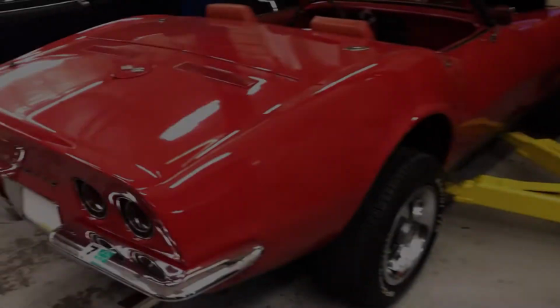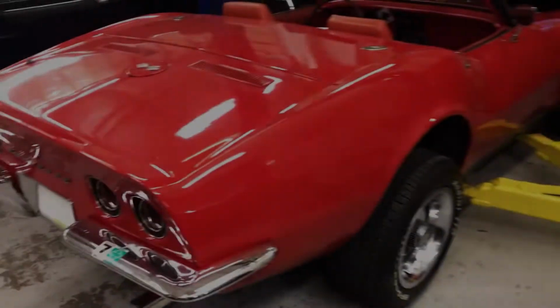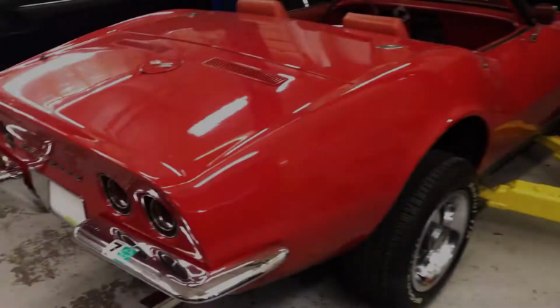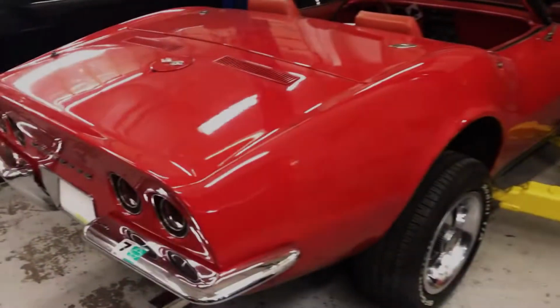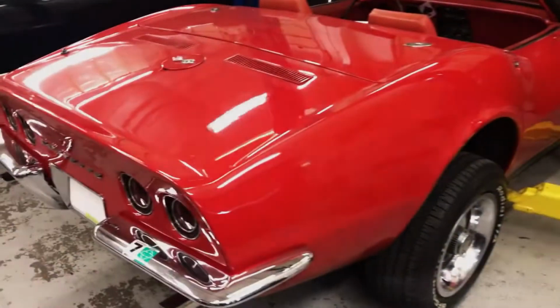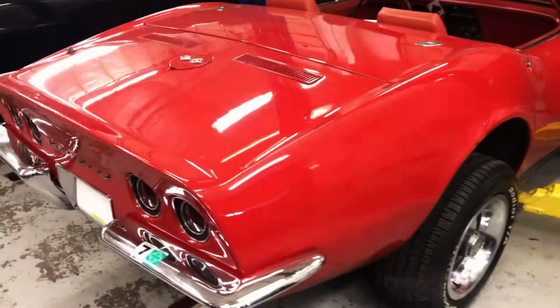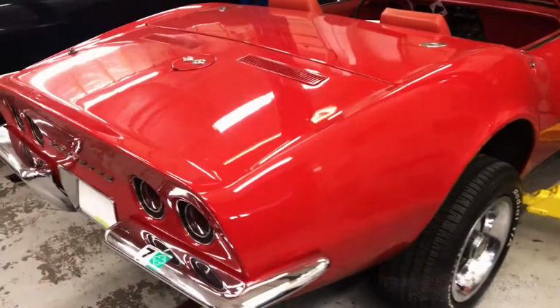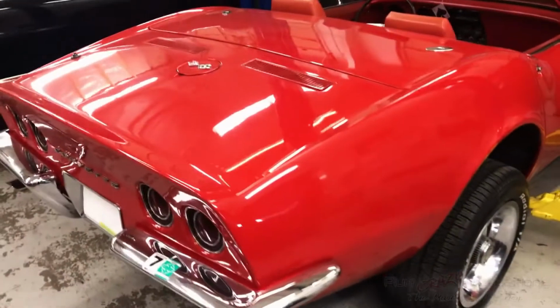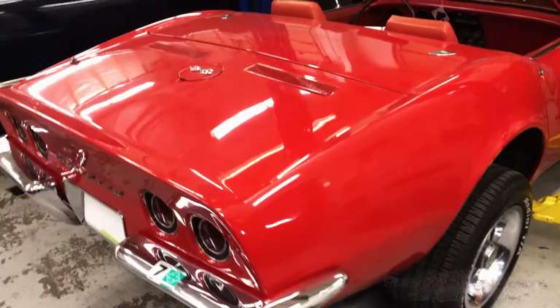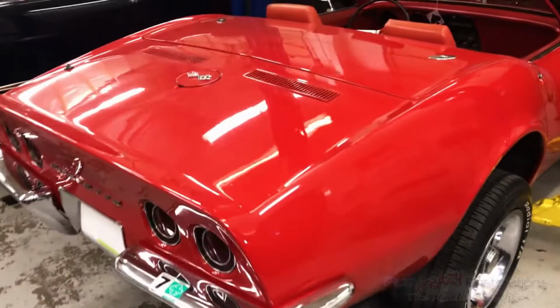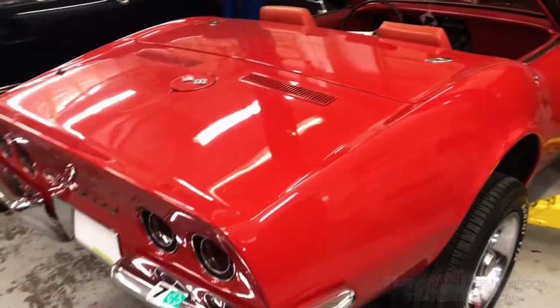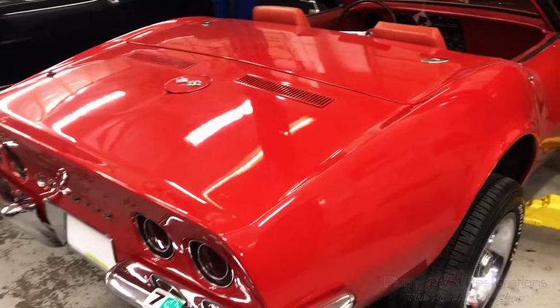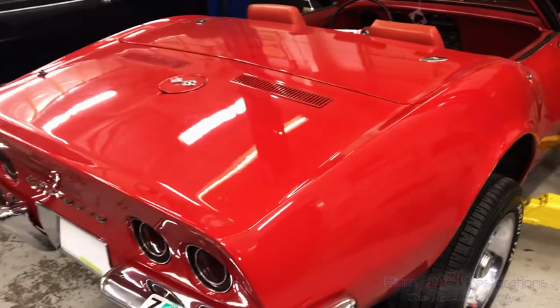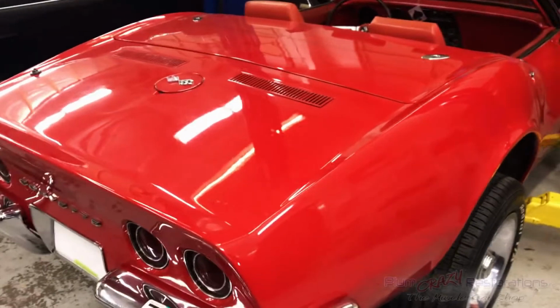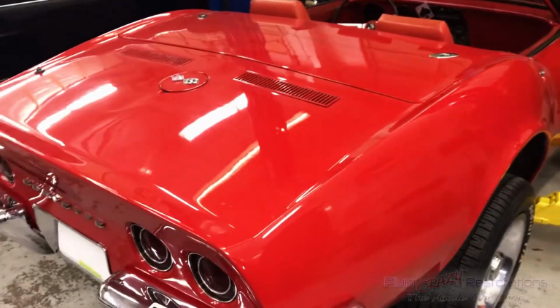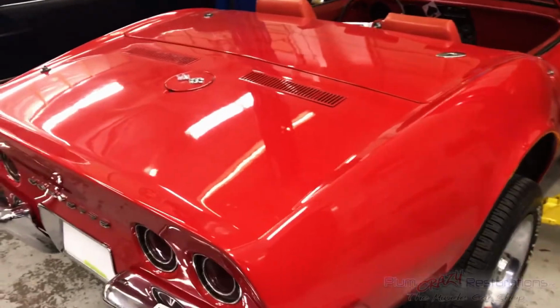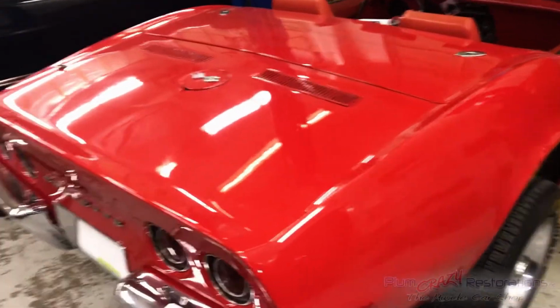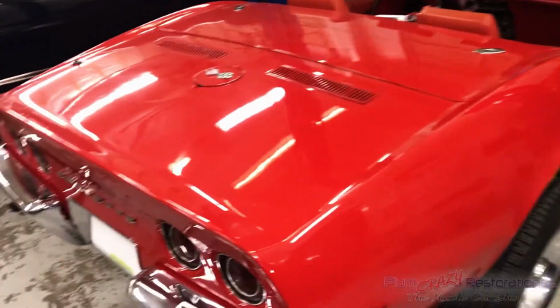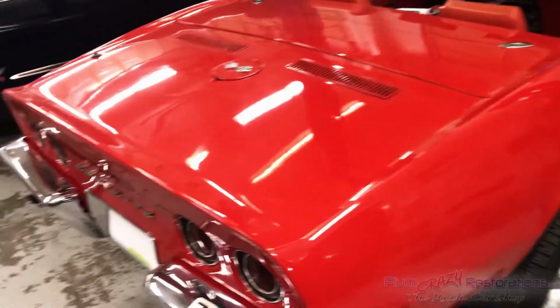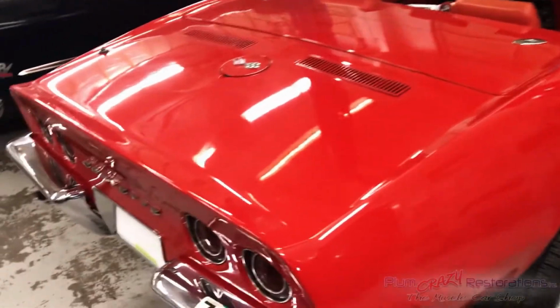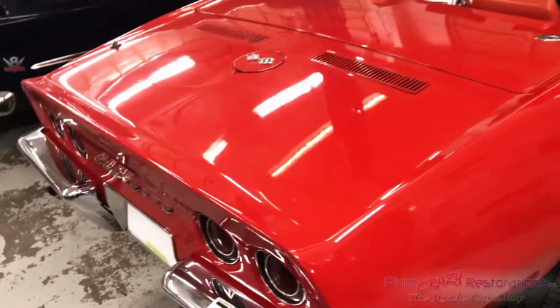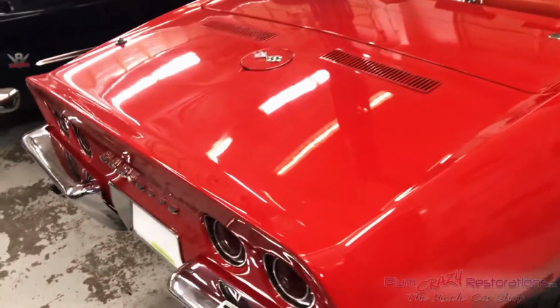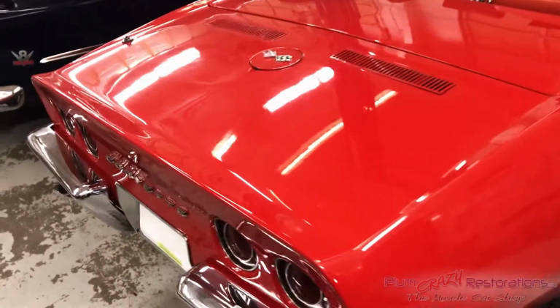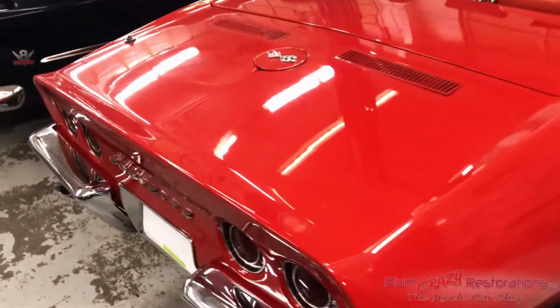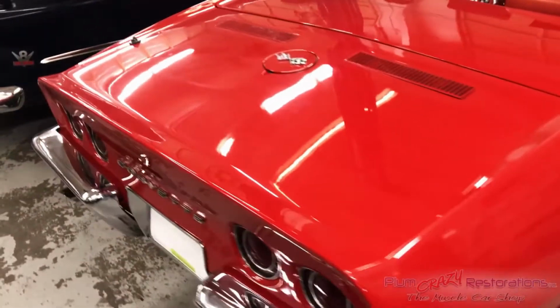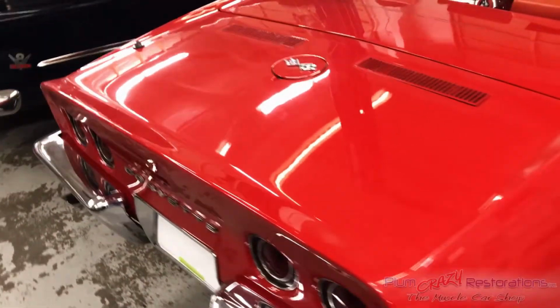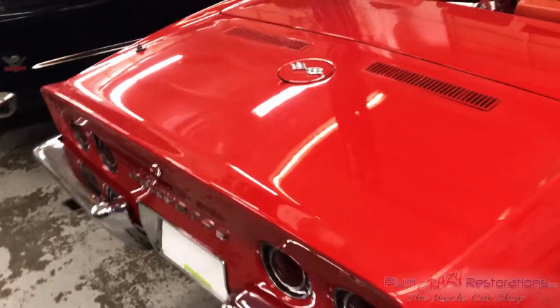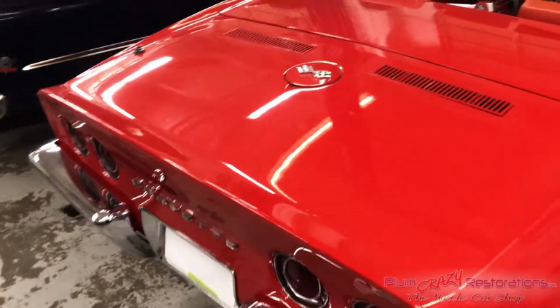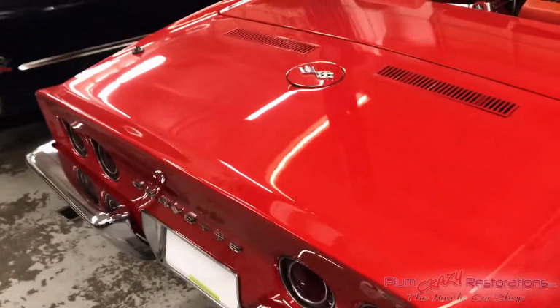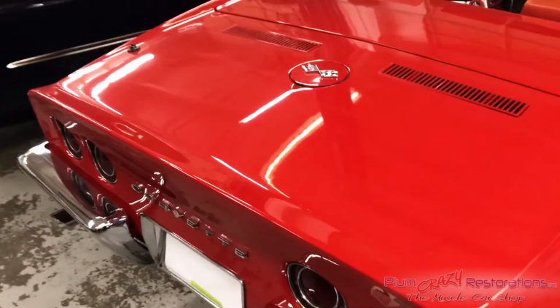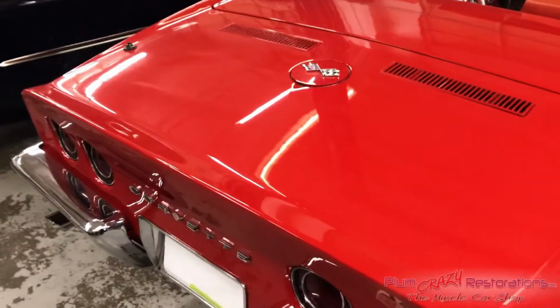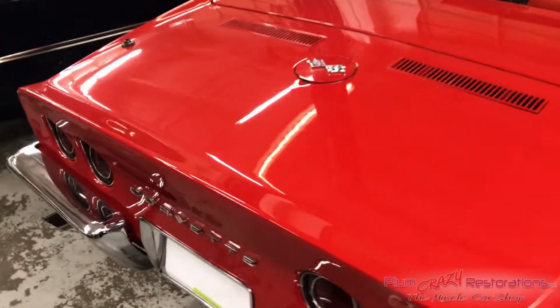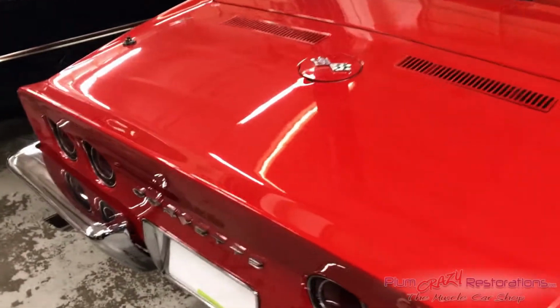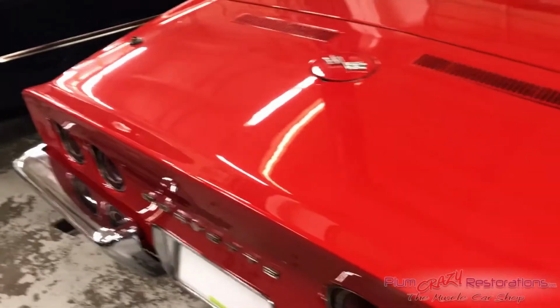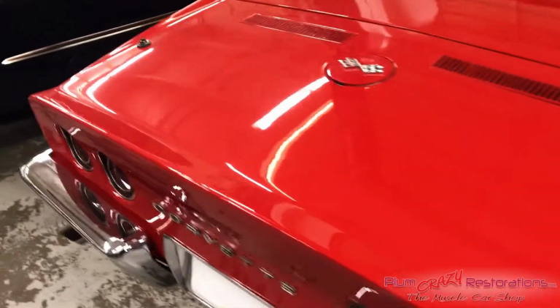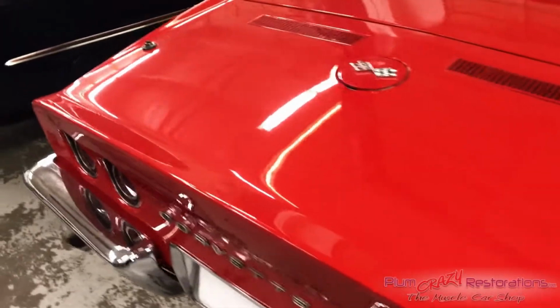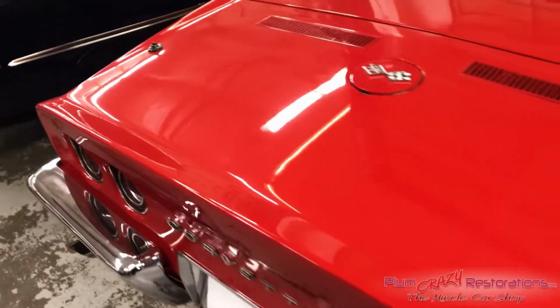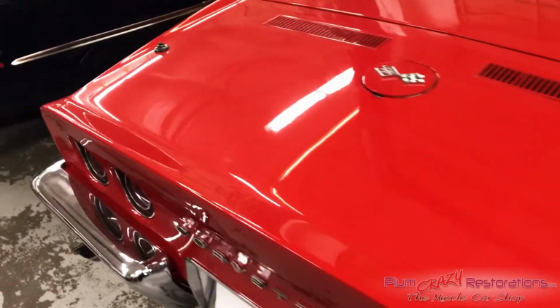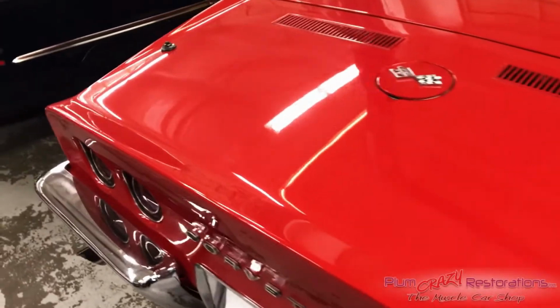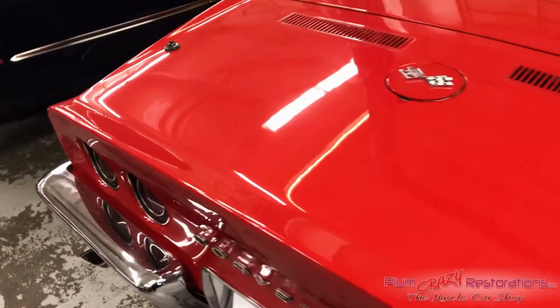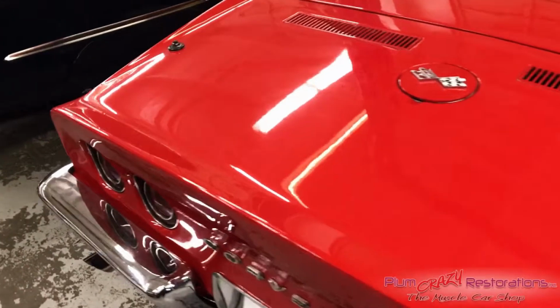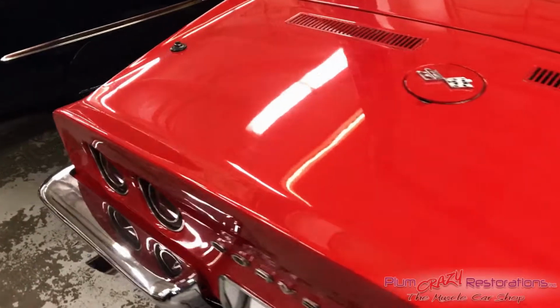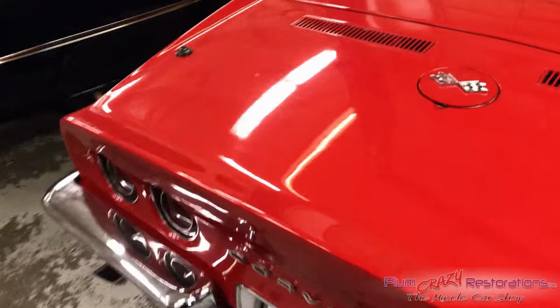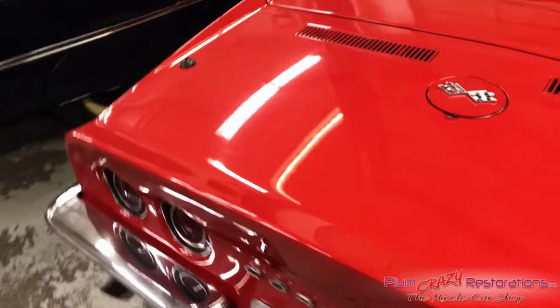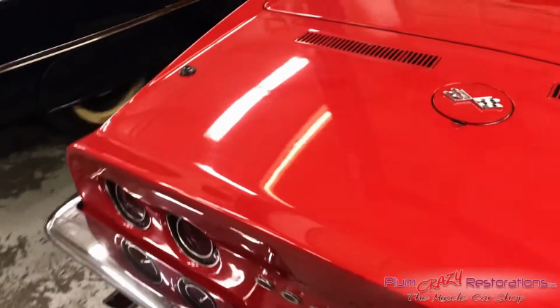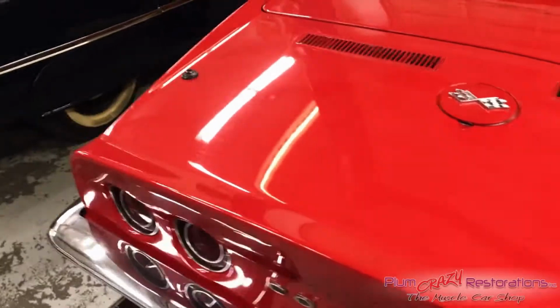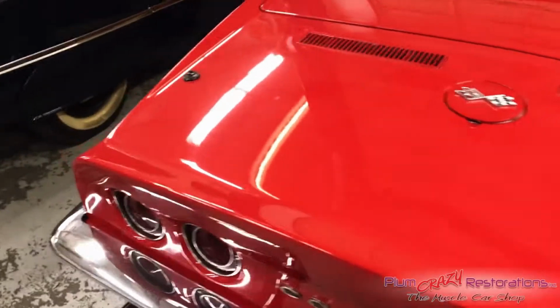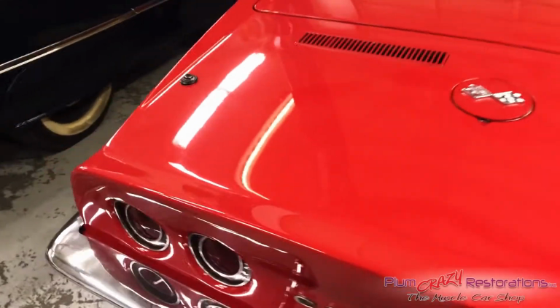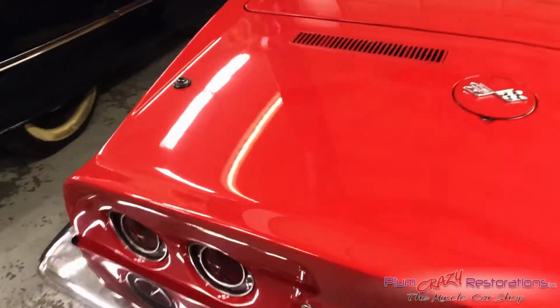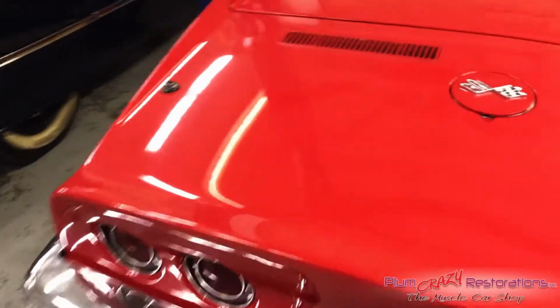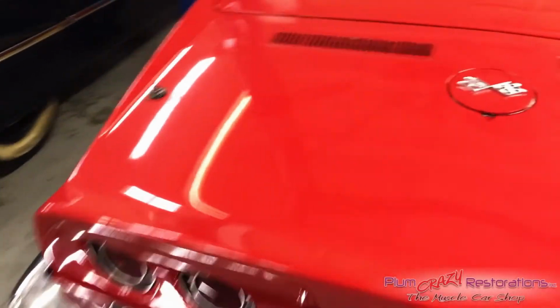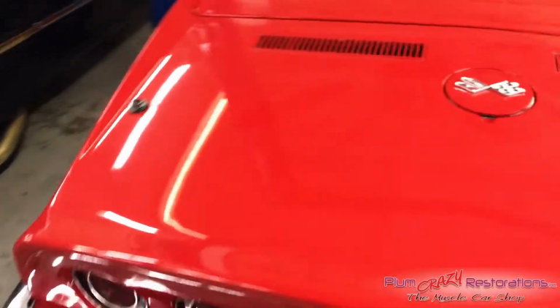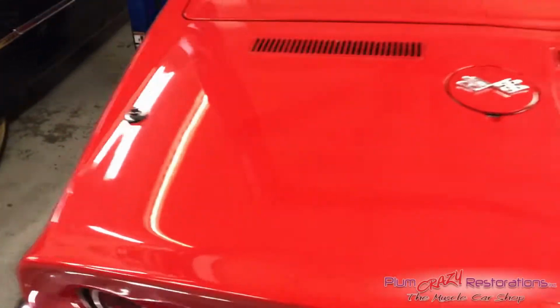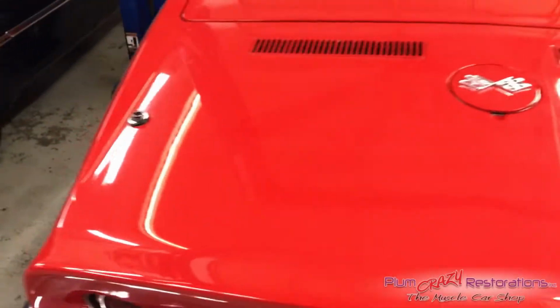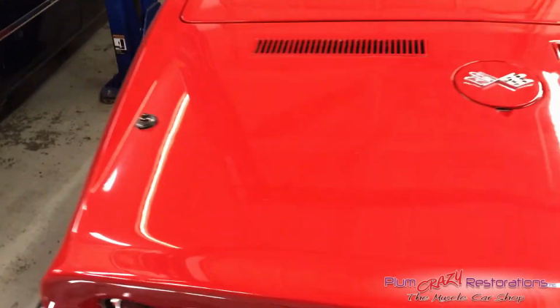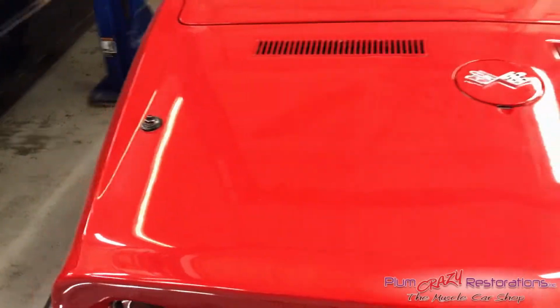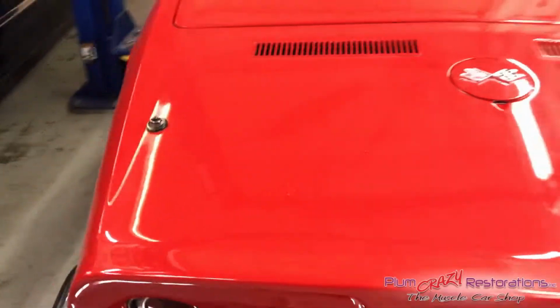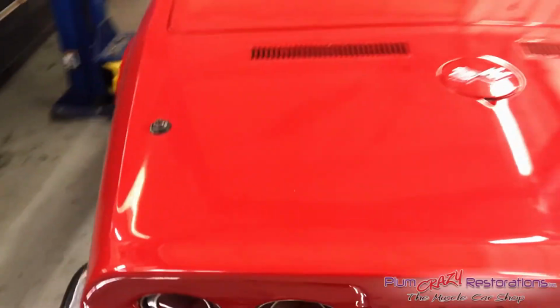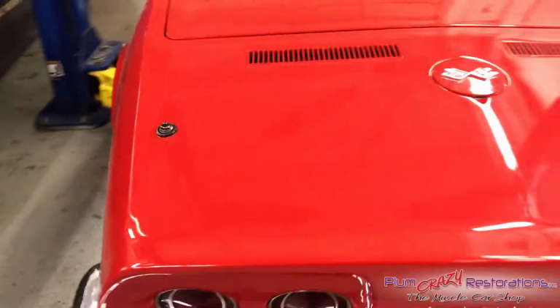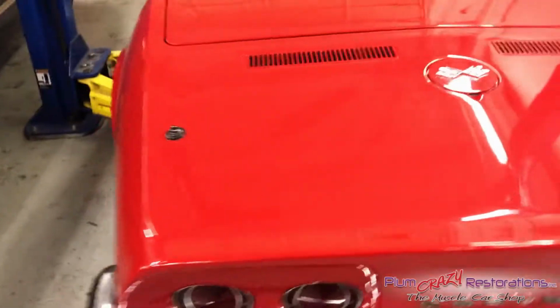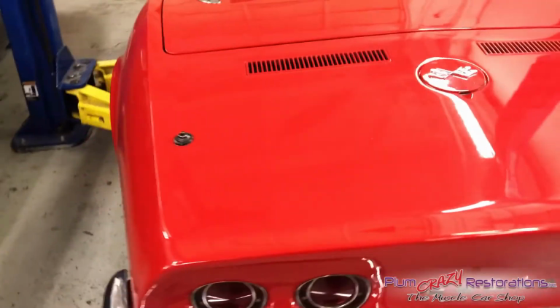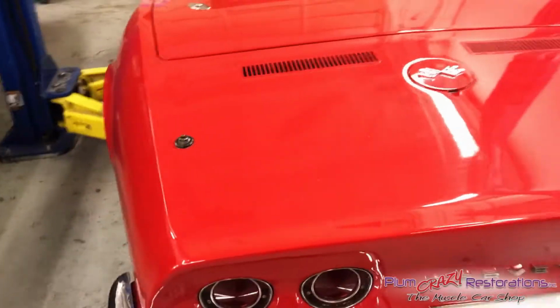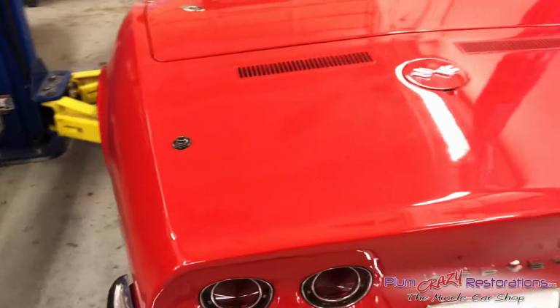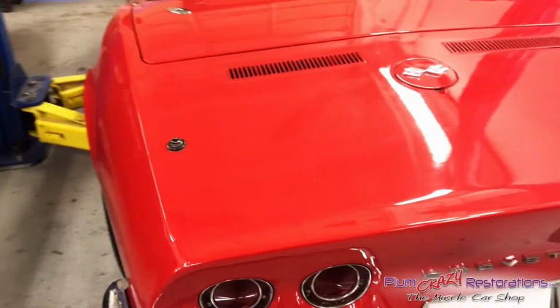Sean here at Plum Crazy Restorations. Today we're doing a vehicle hoist inspection on a 1968 Chevrolet Corvette.